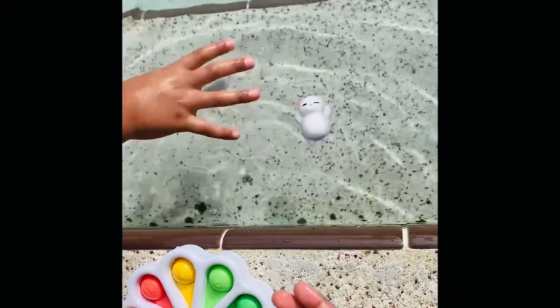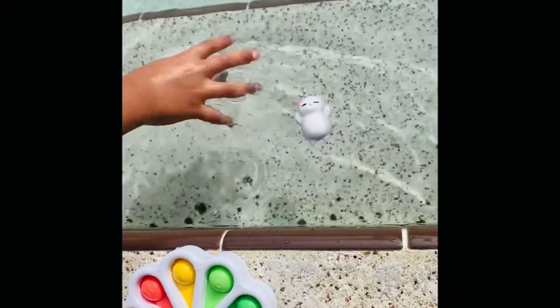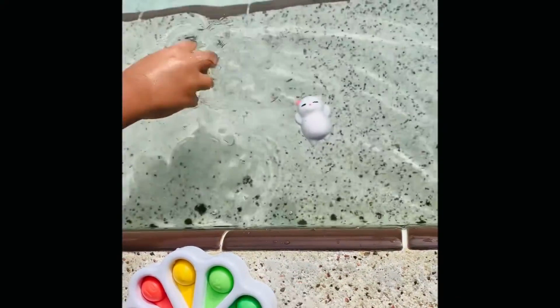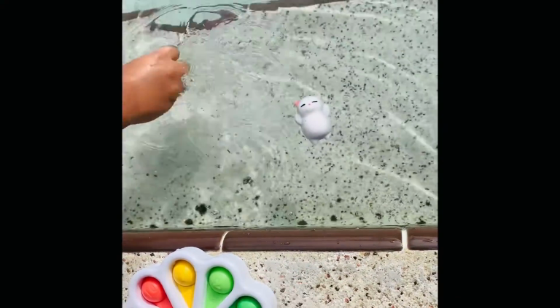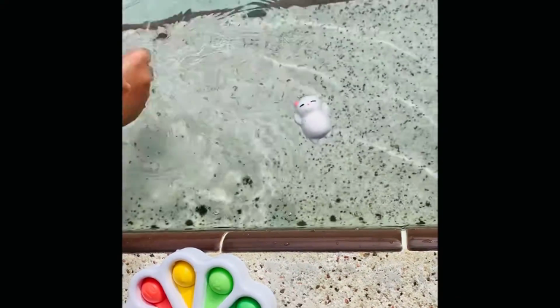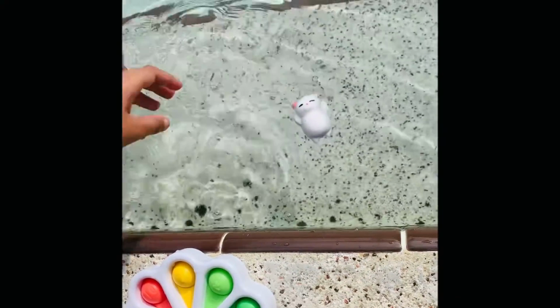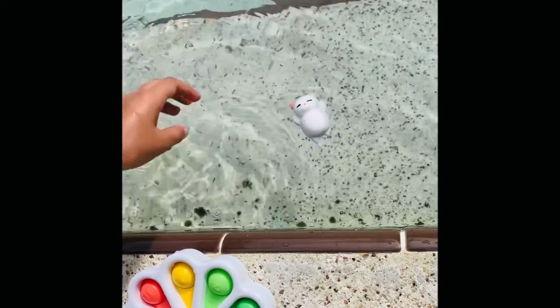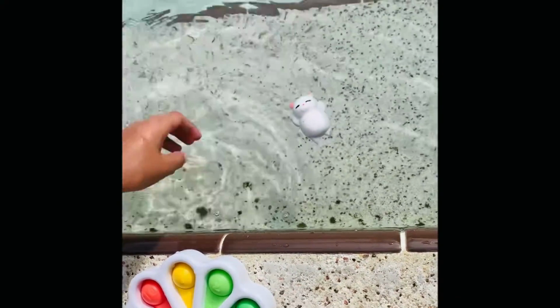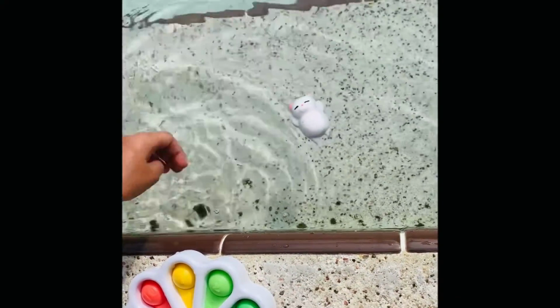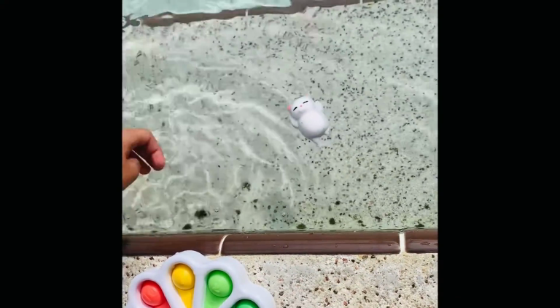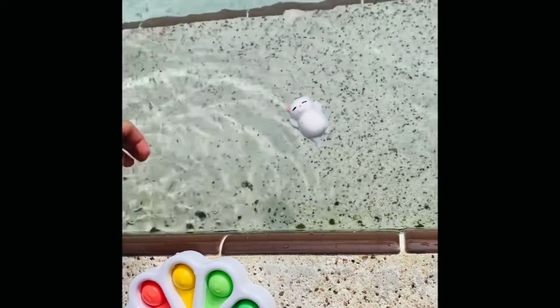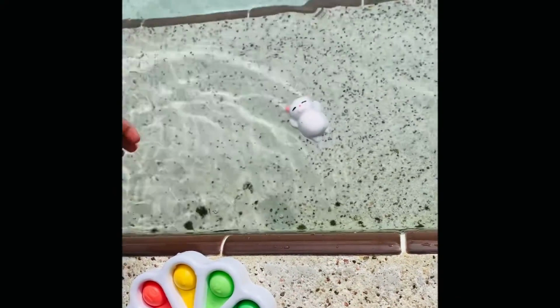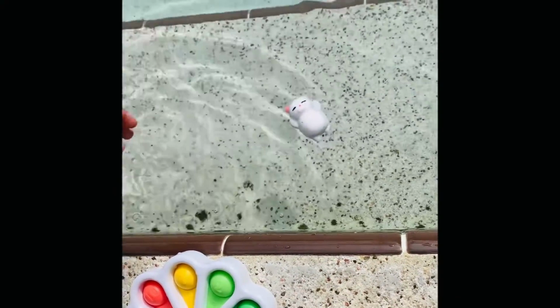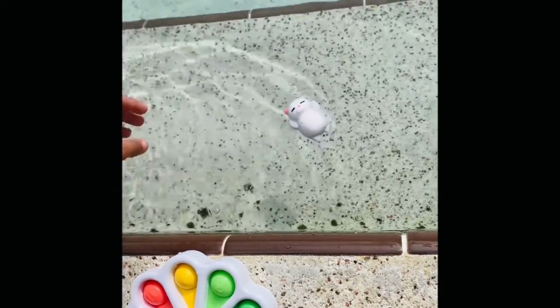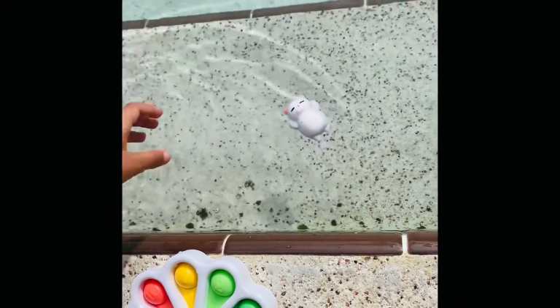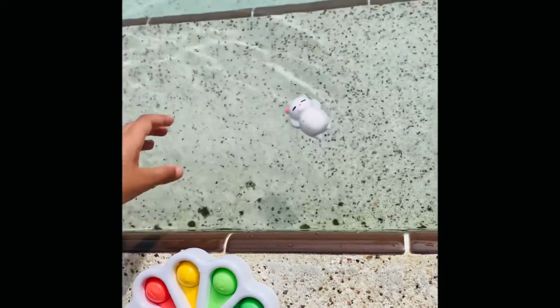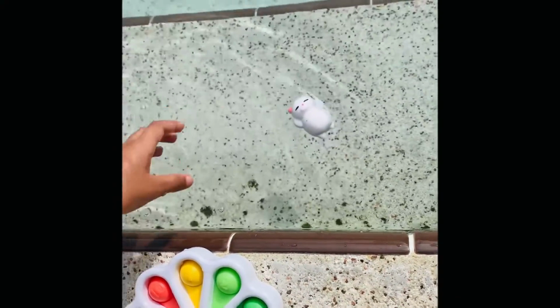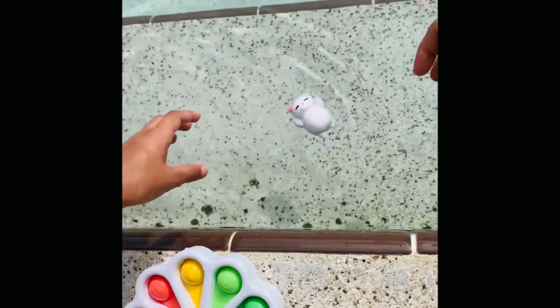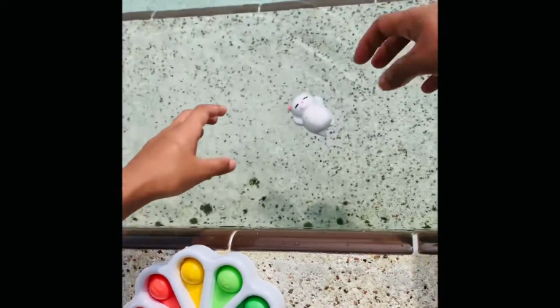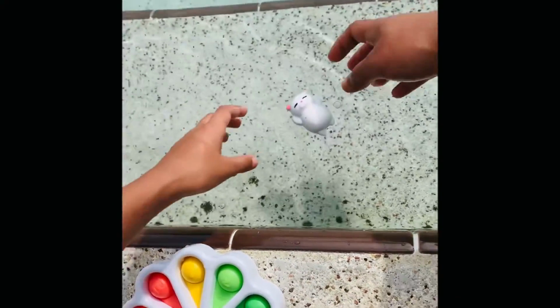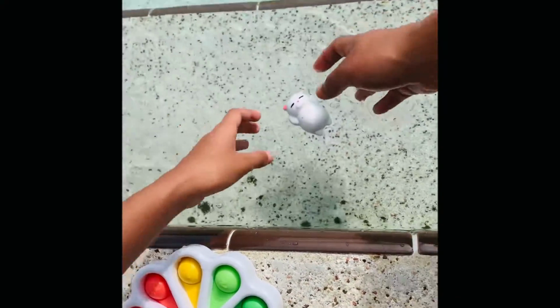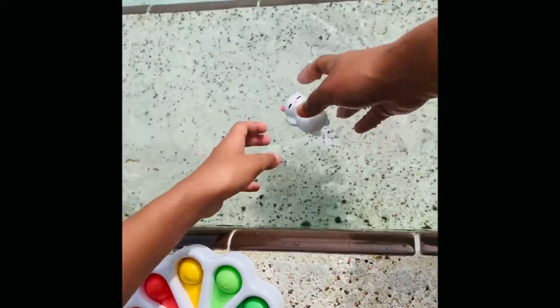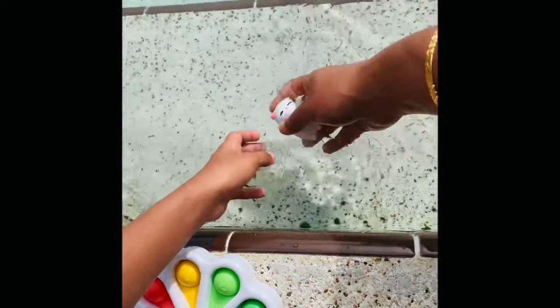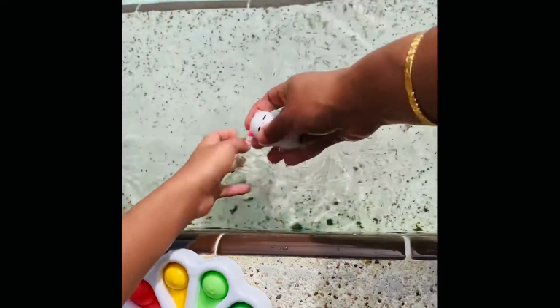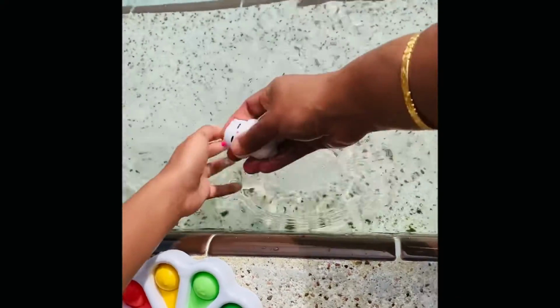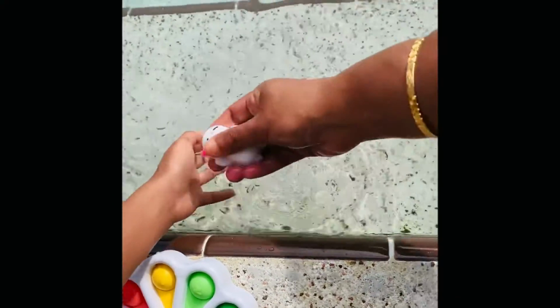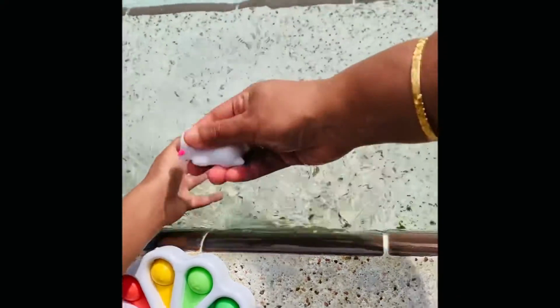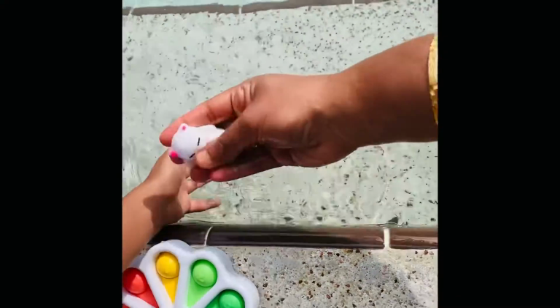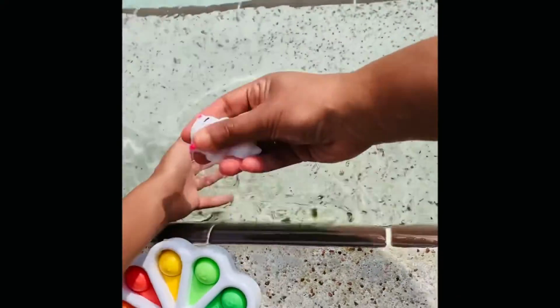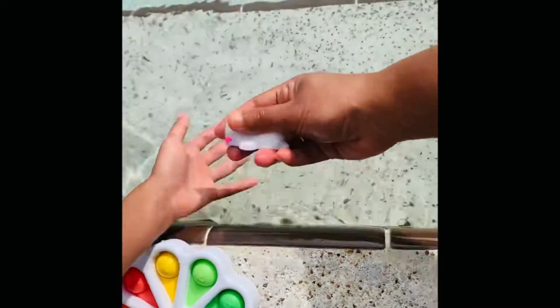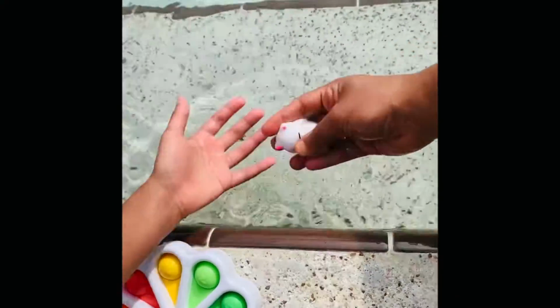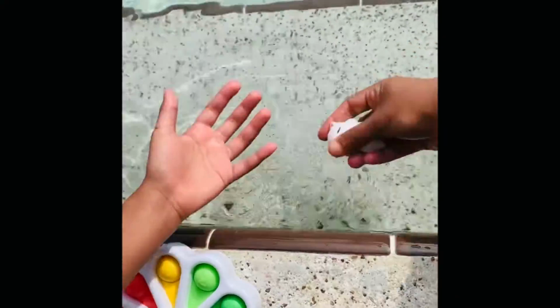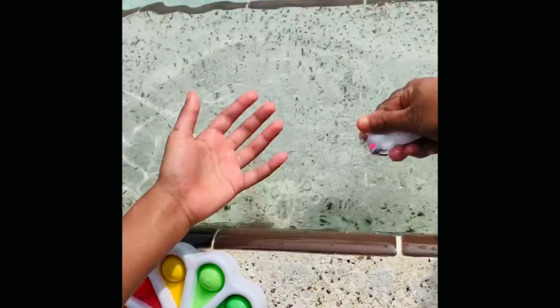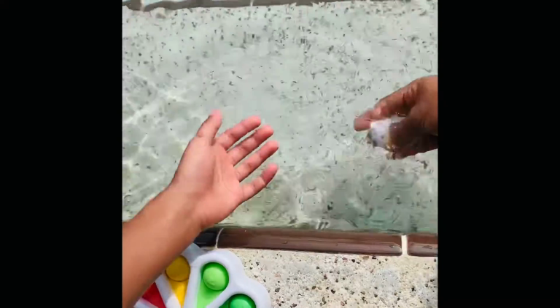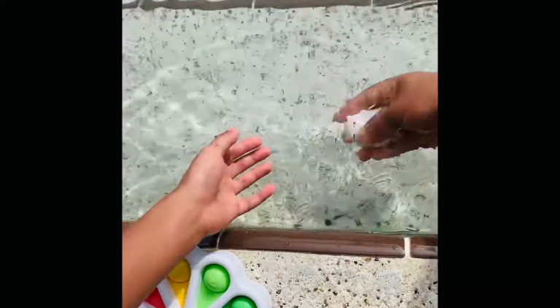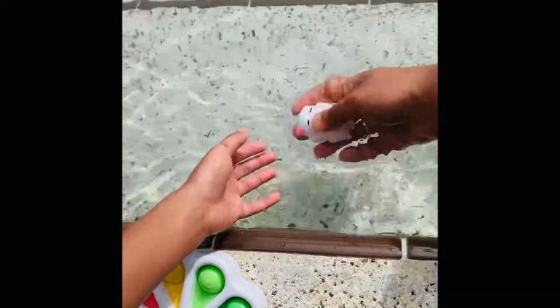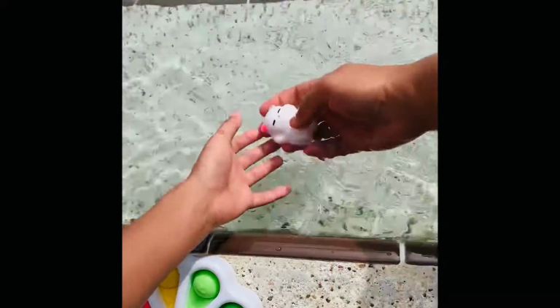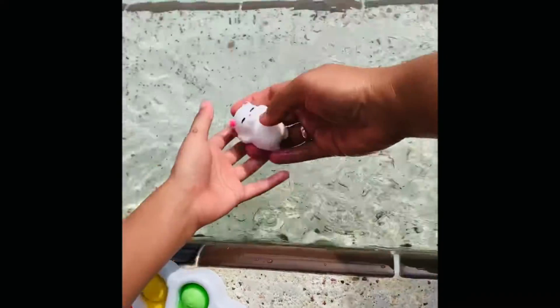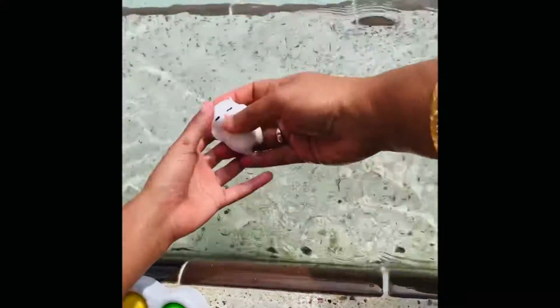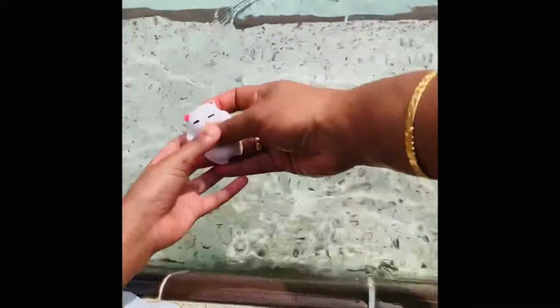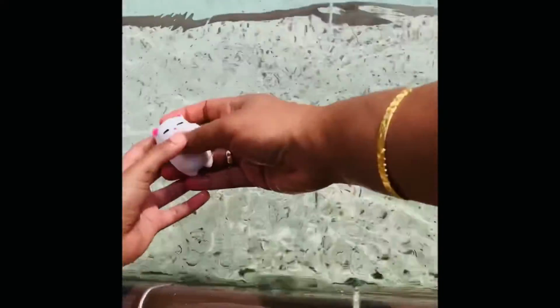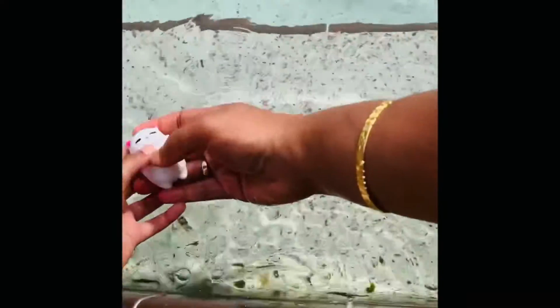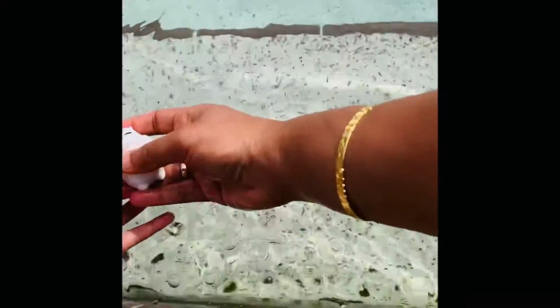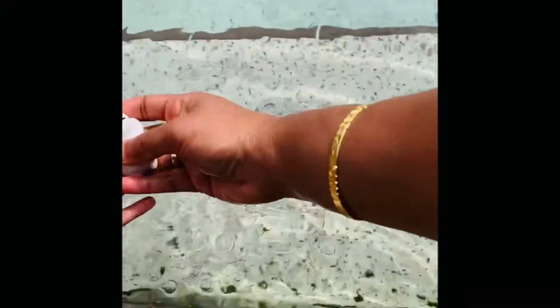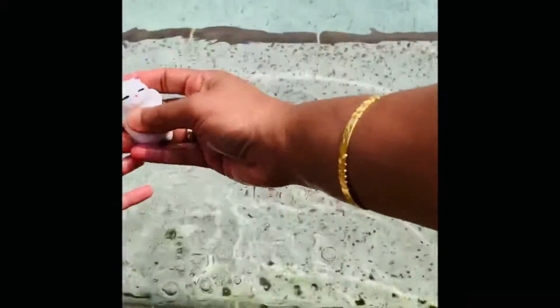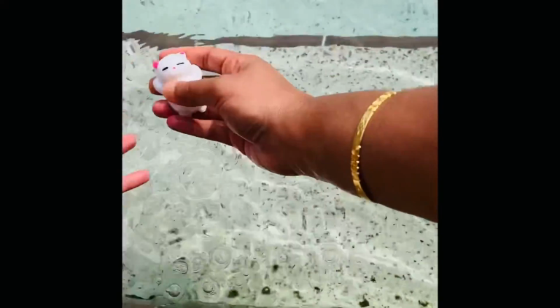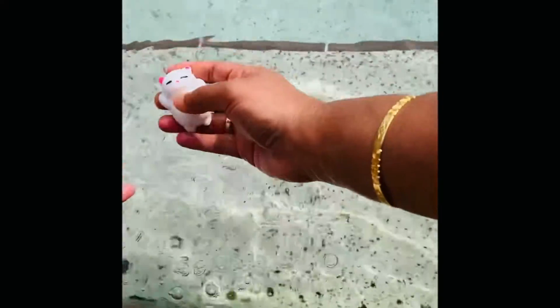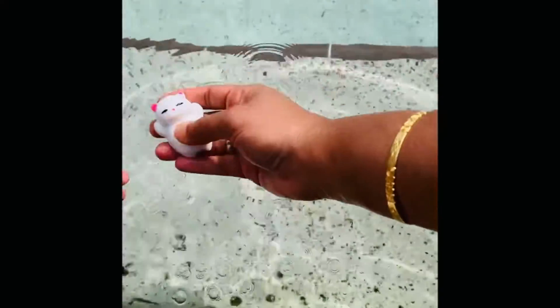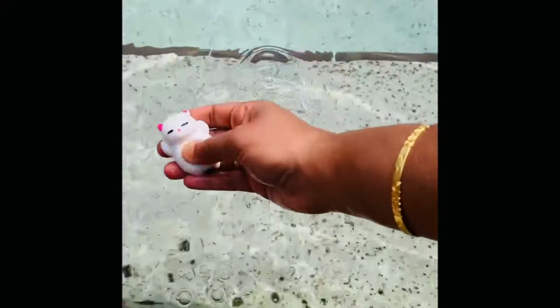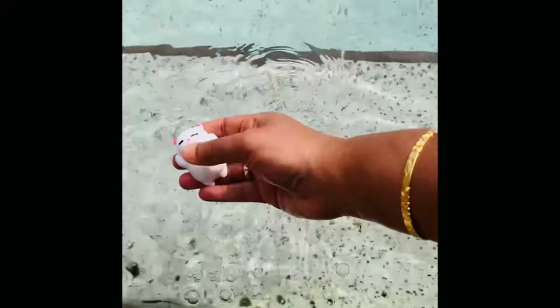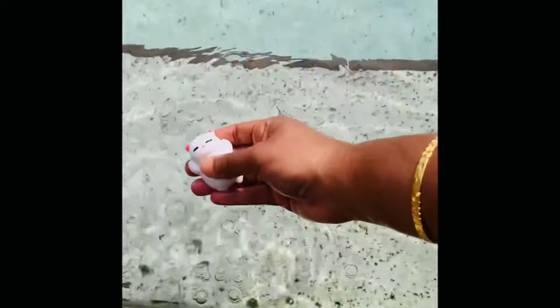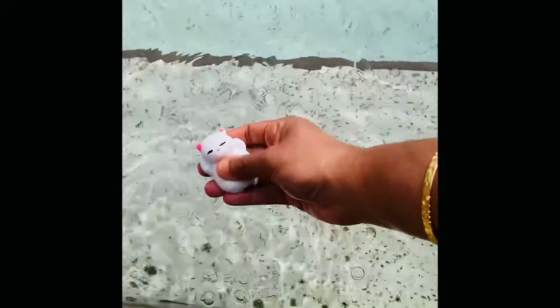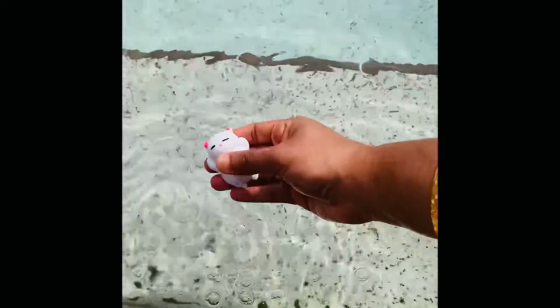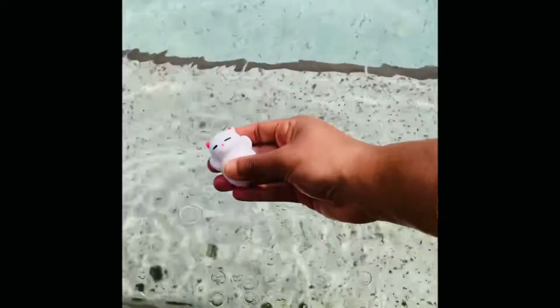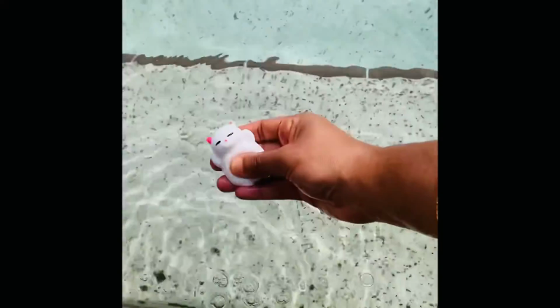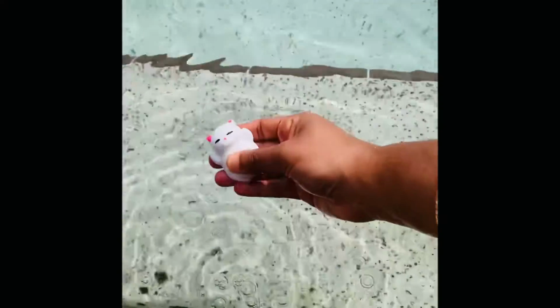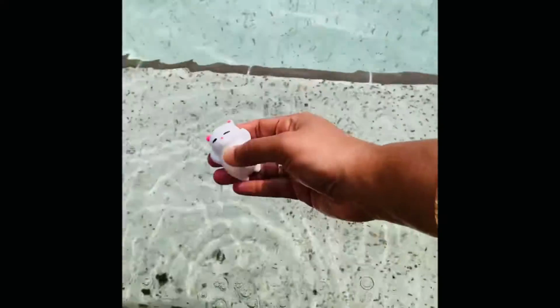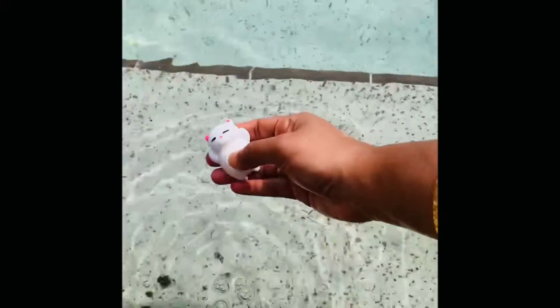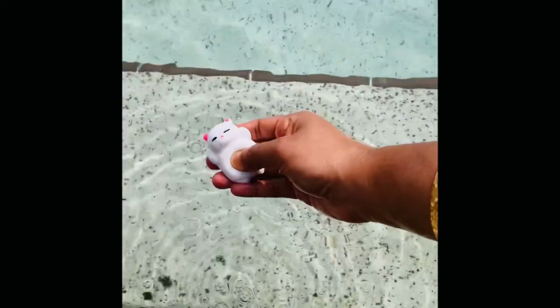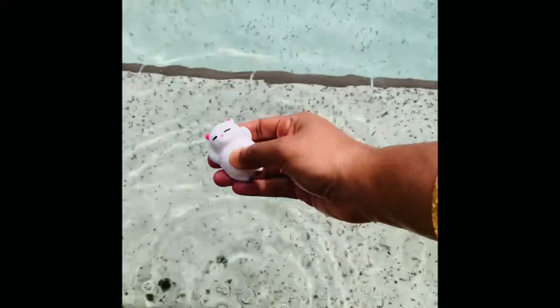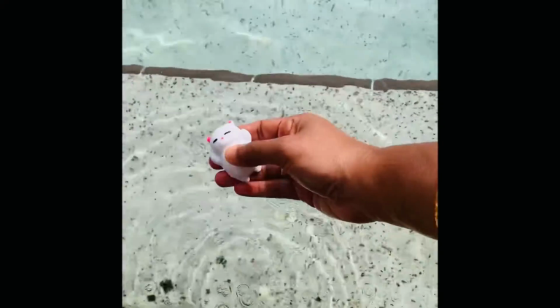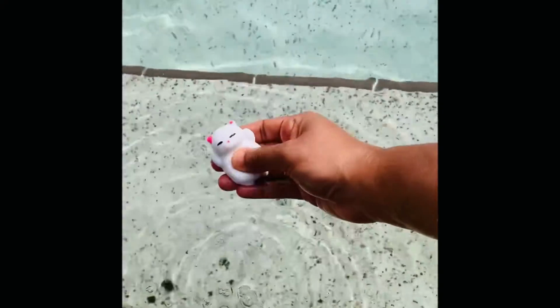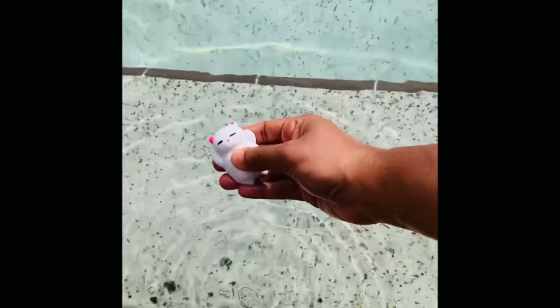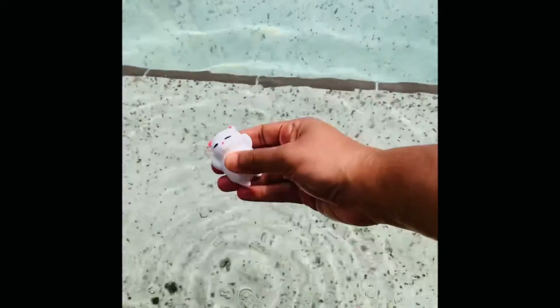Oh, they're running away! Oh my gosh, they're running away. It's so squishy and fluffy.